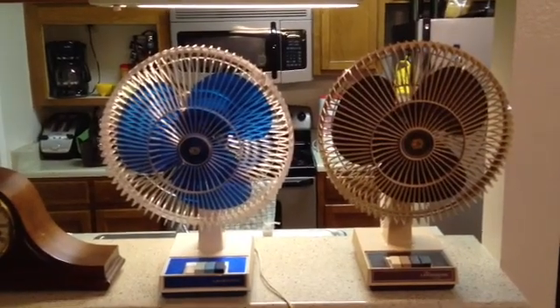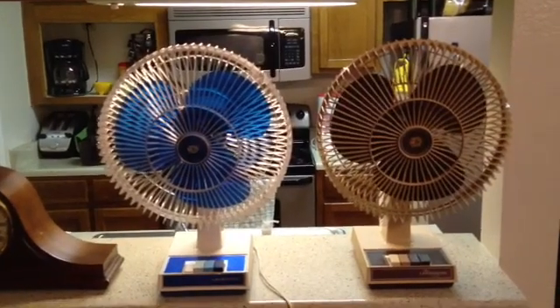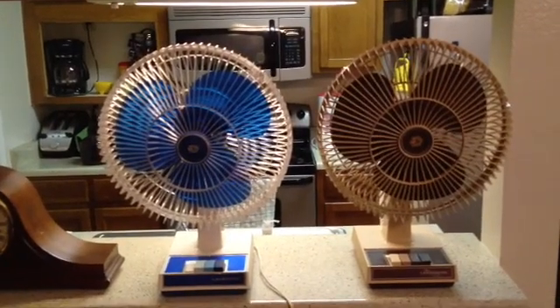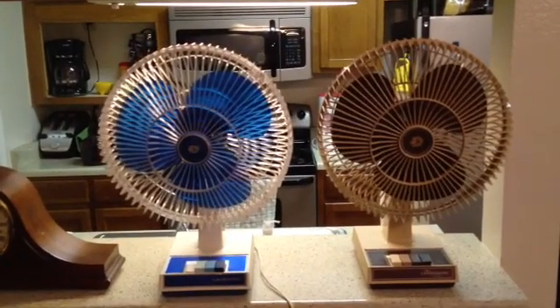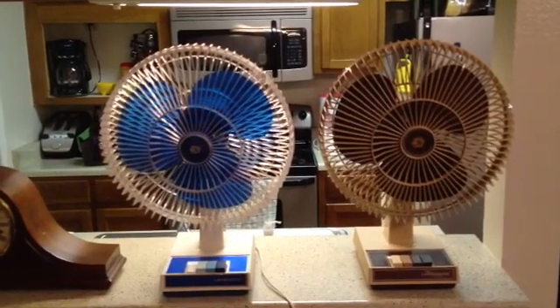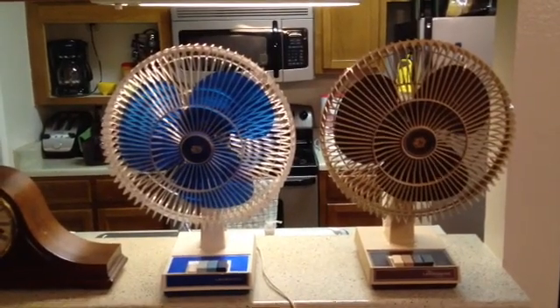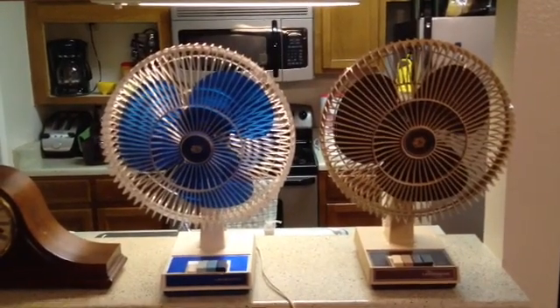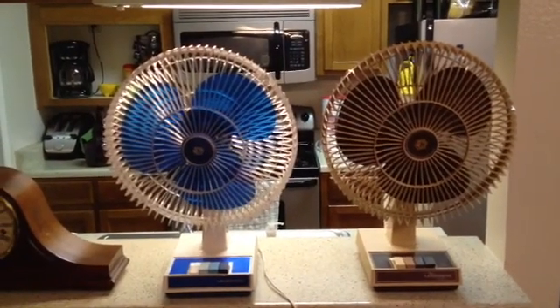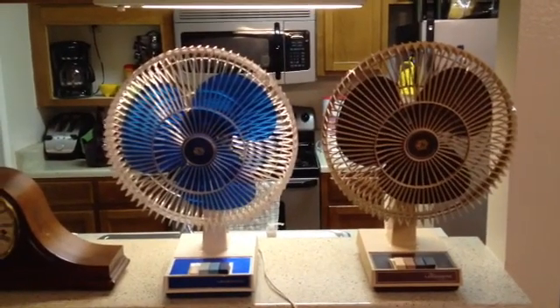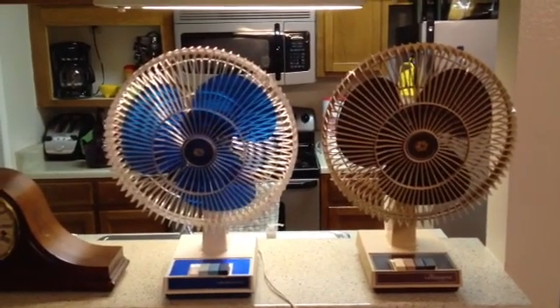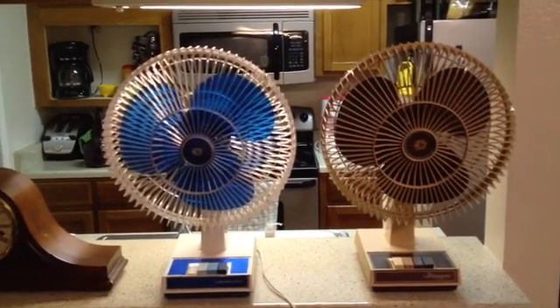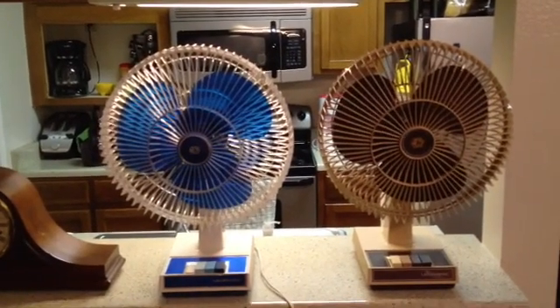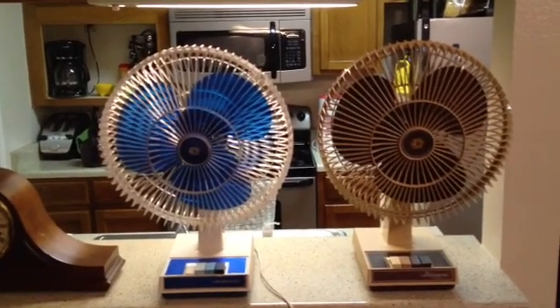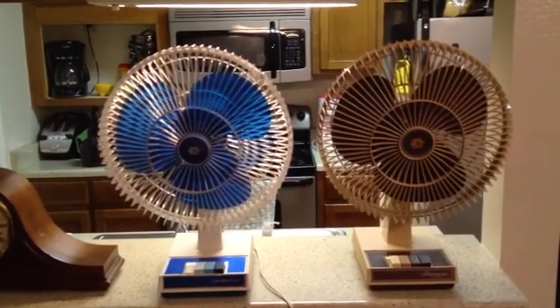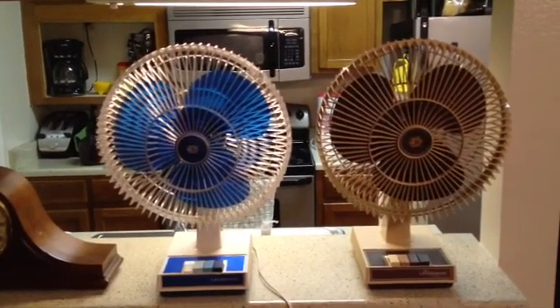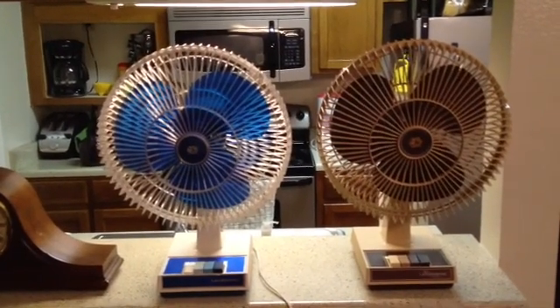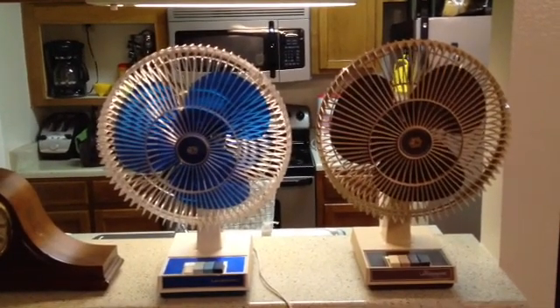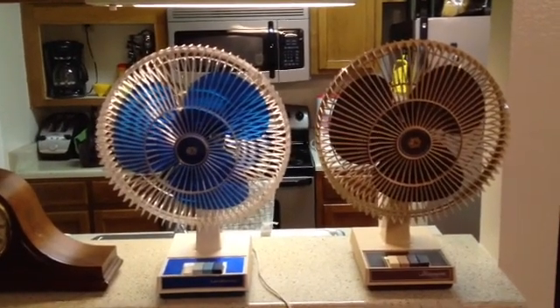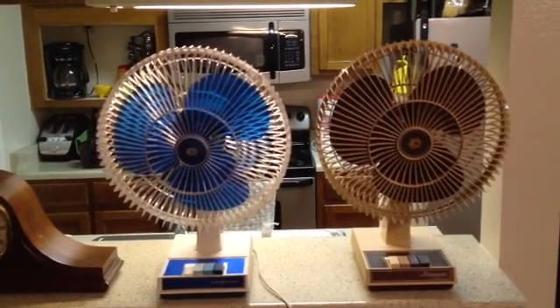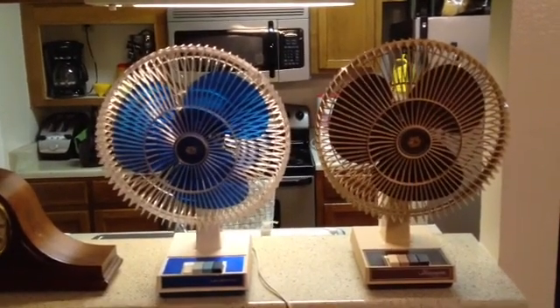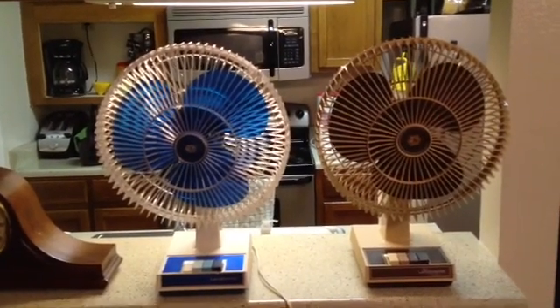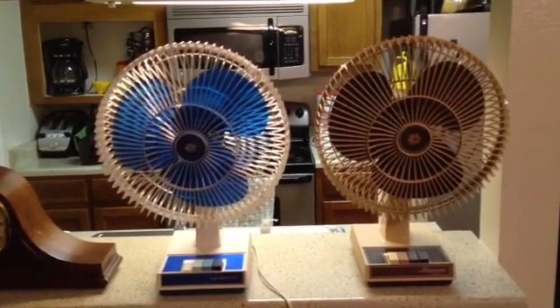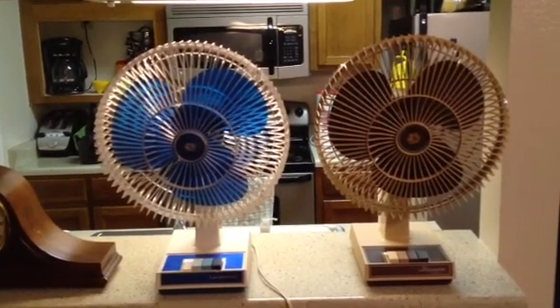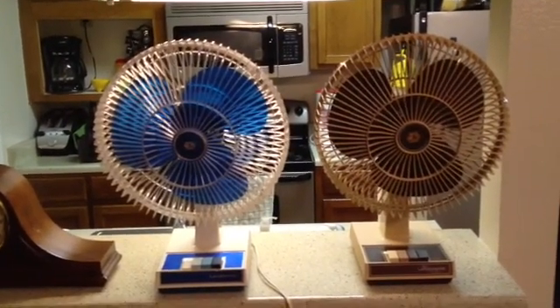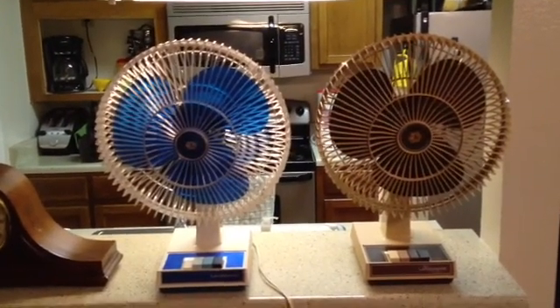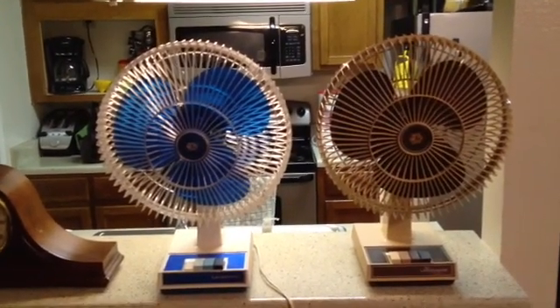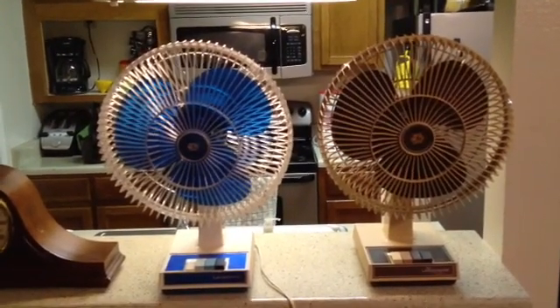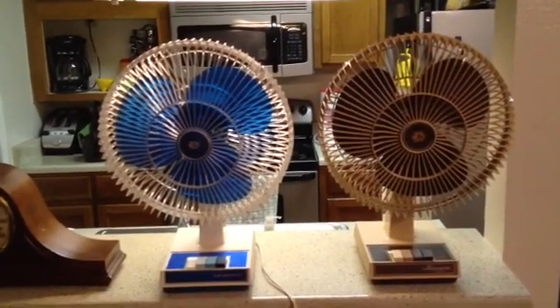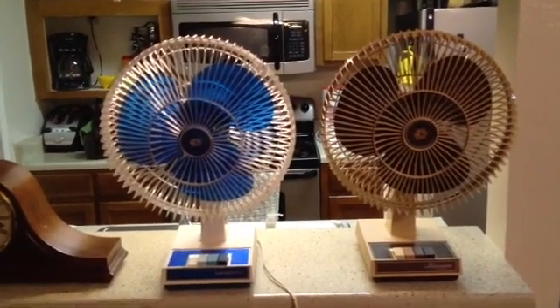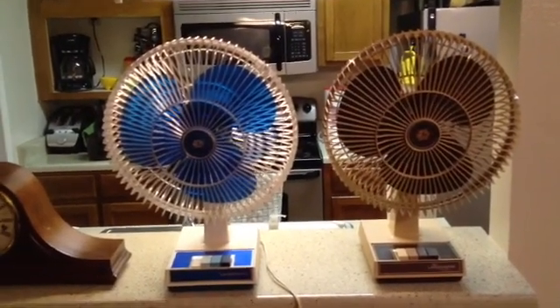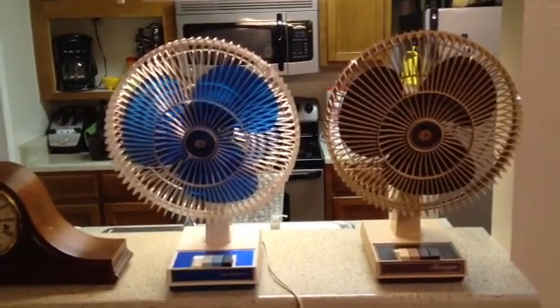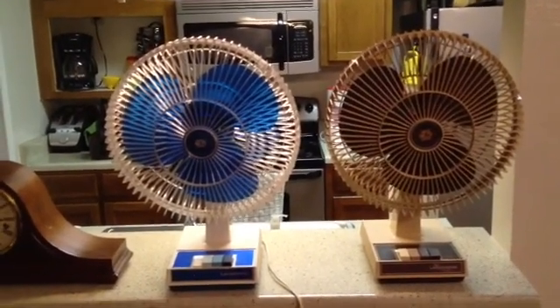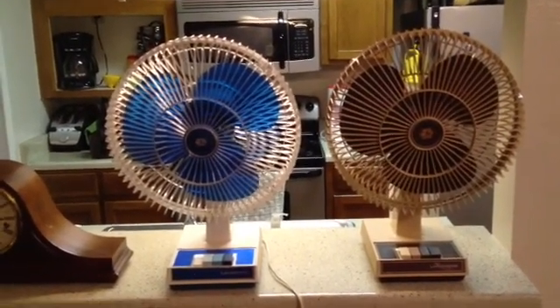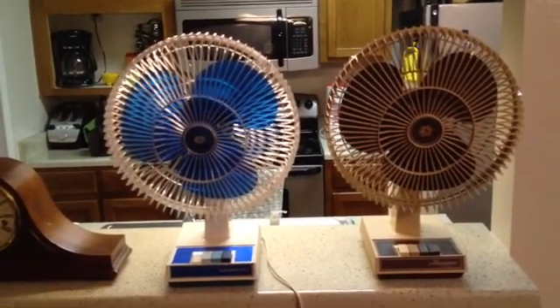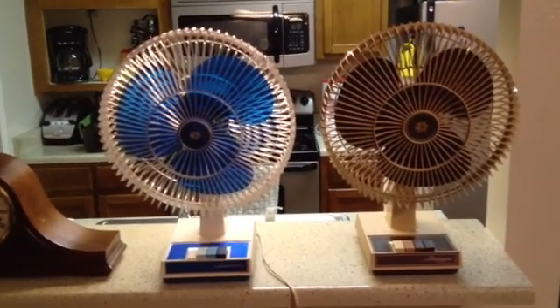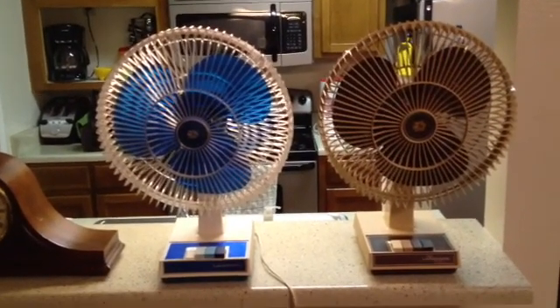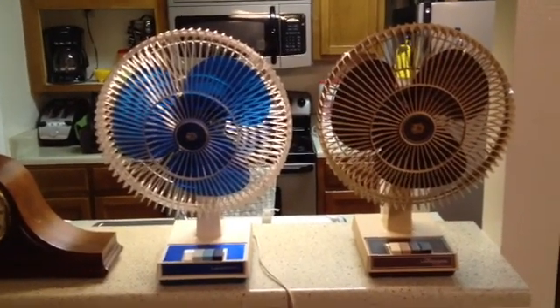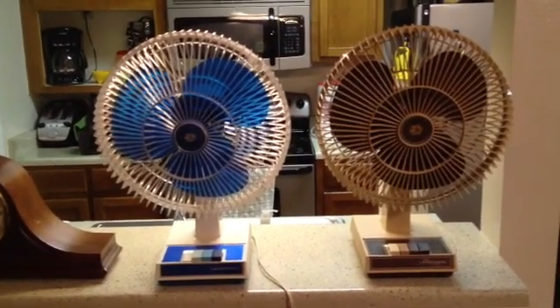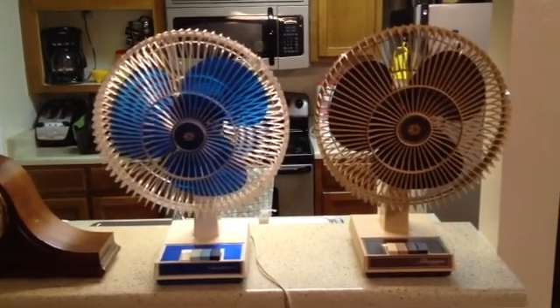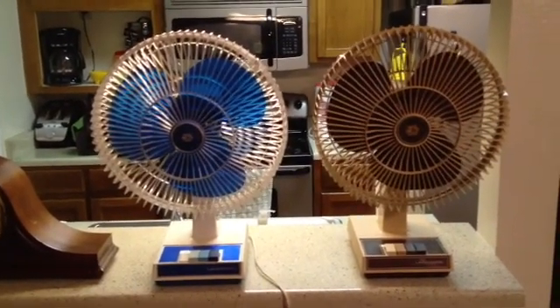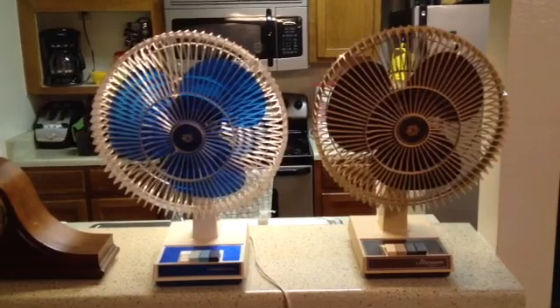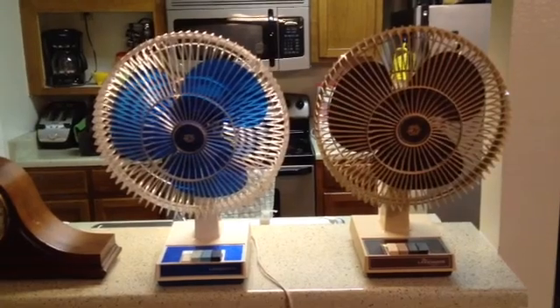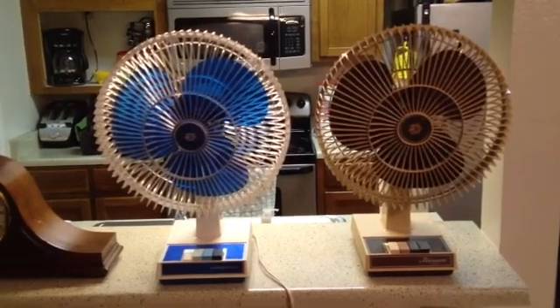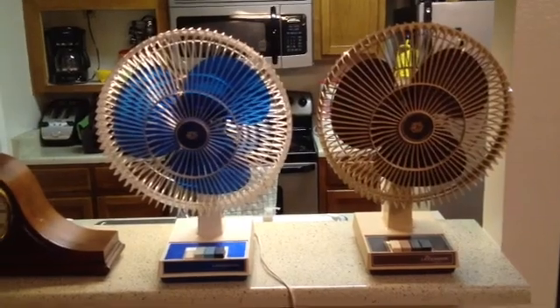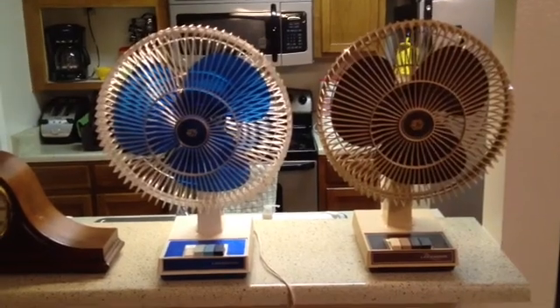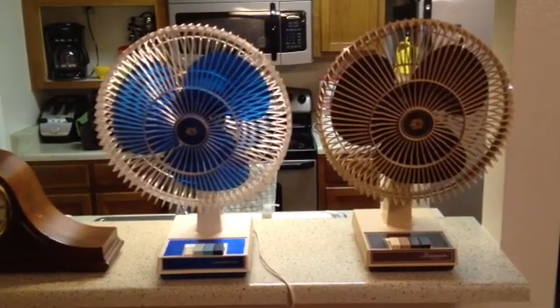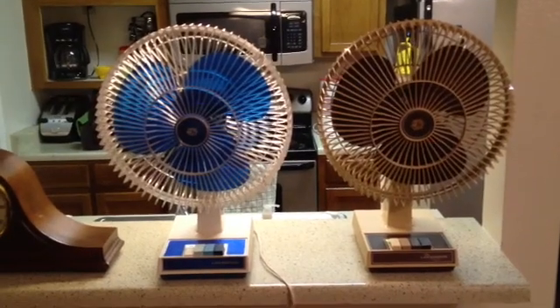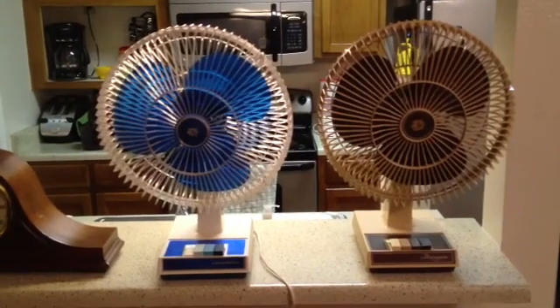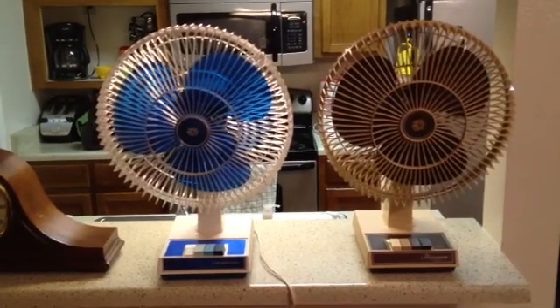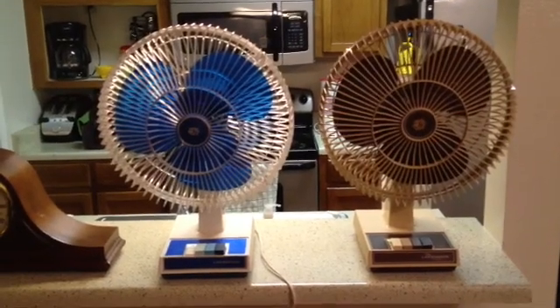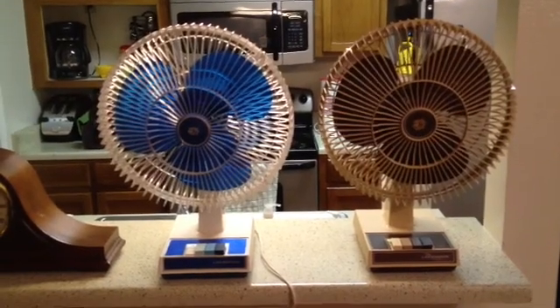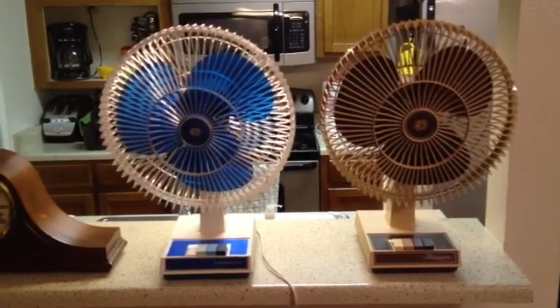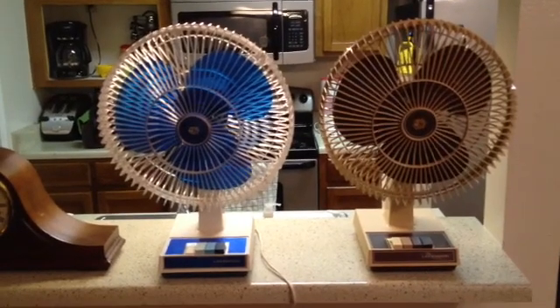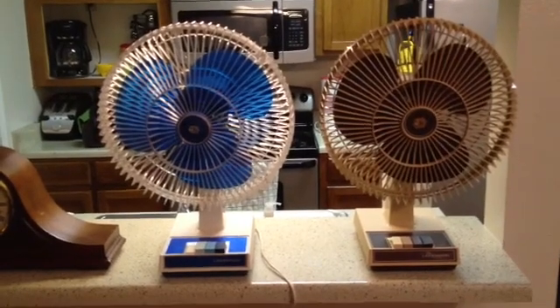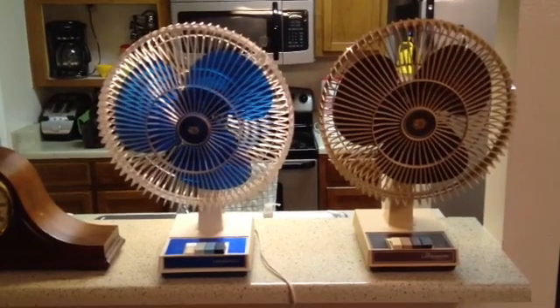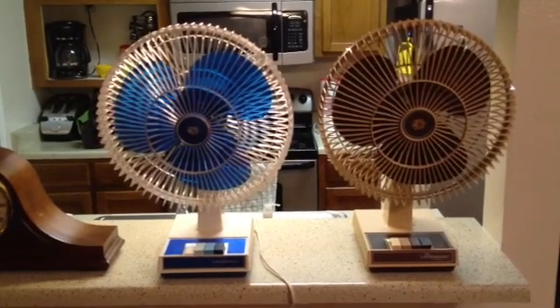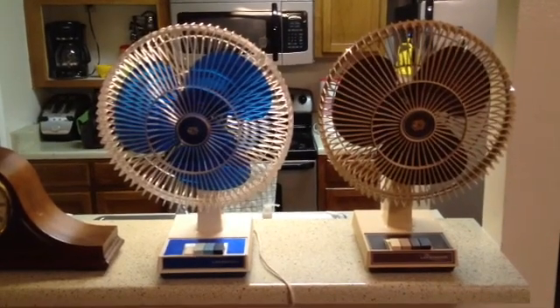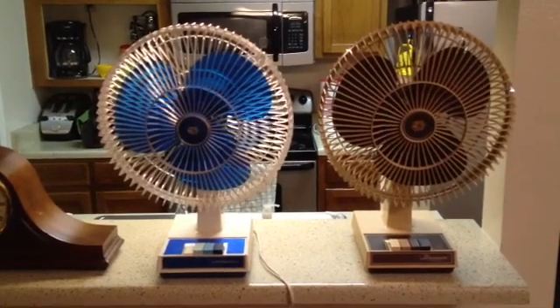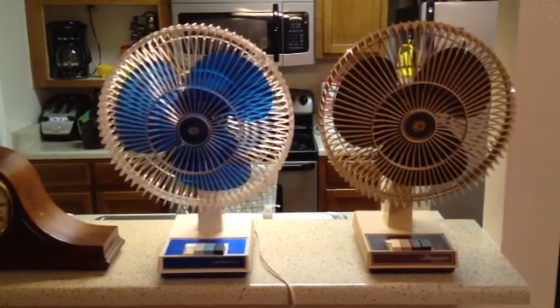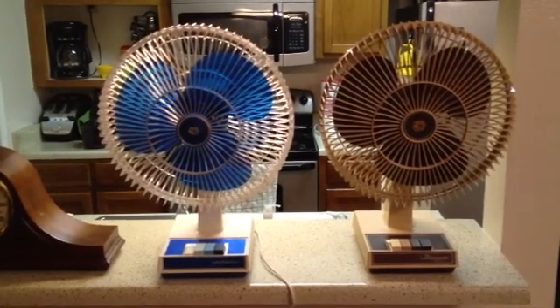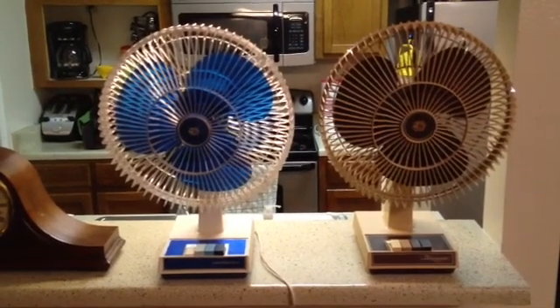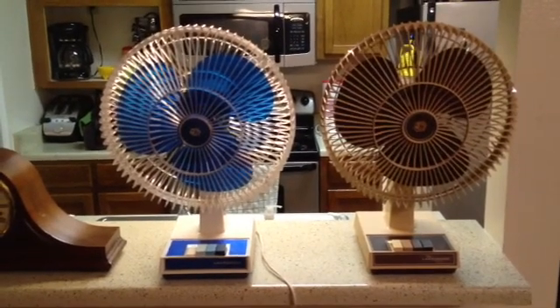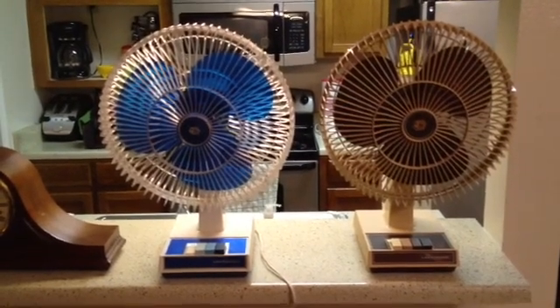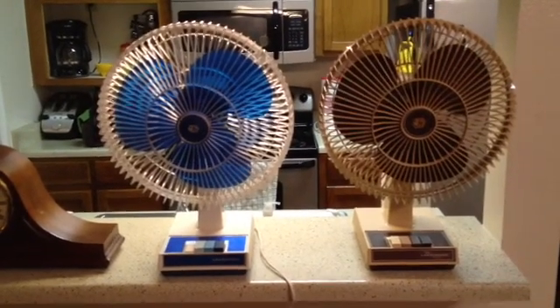And these are my two Lakewood 12-inch oscillators. Thanks for watching everybody, and bye for now.